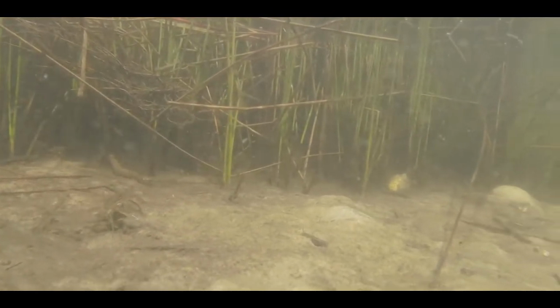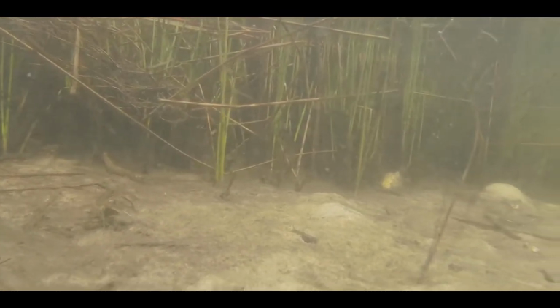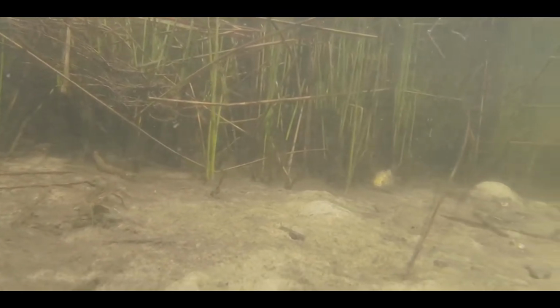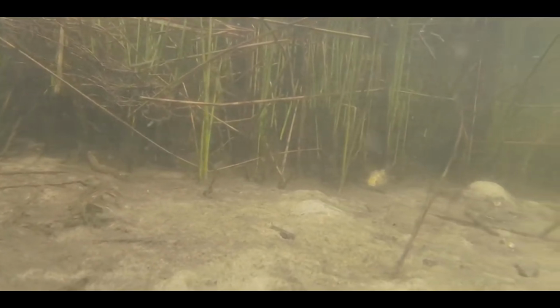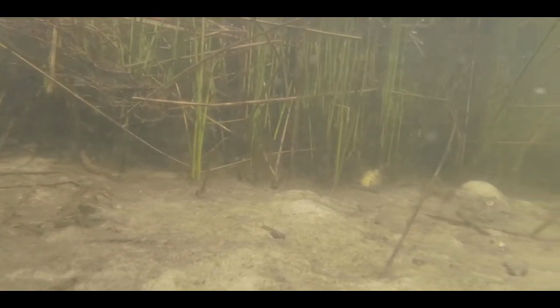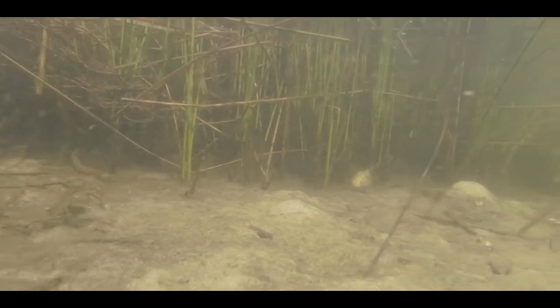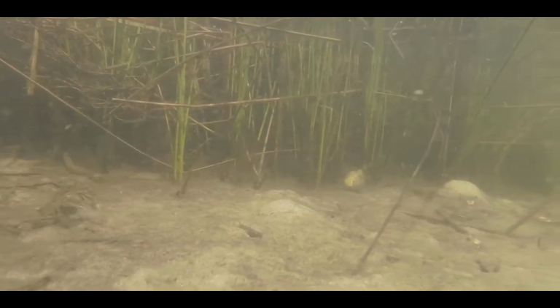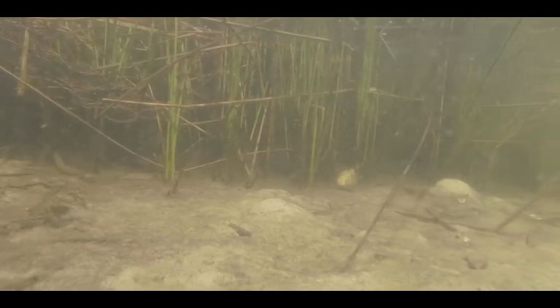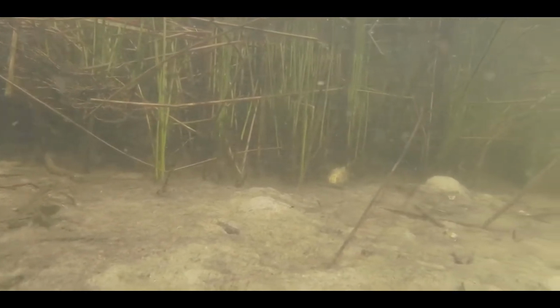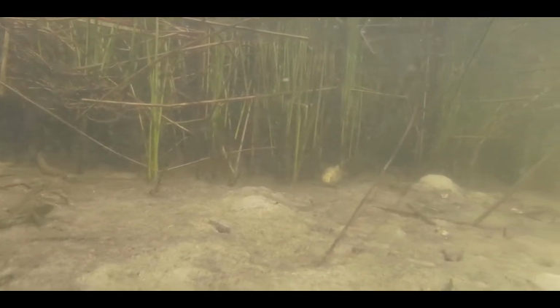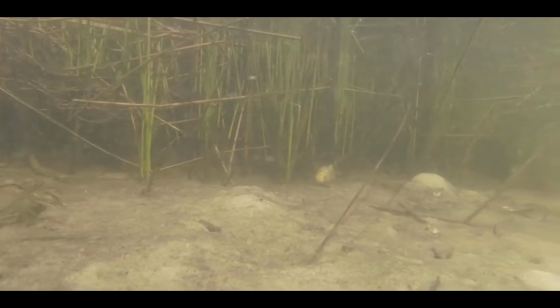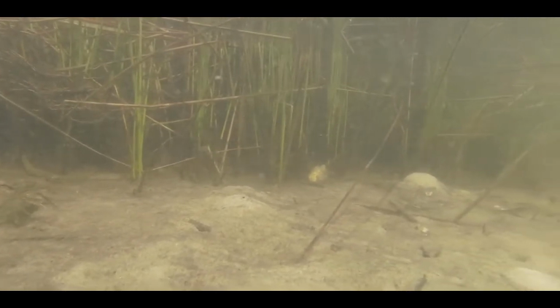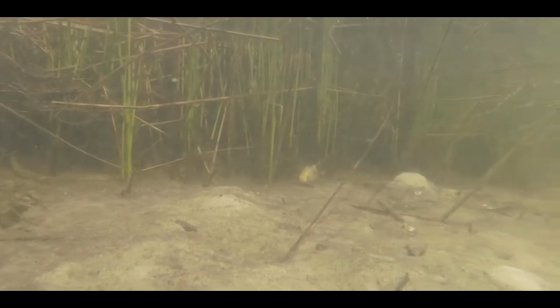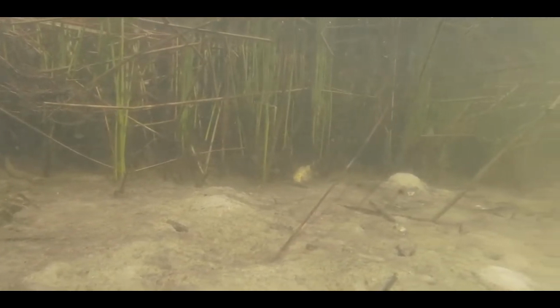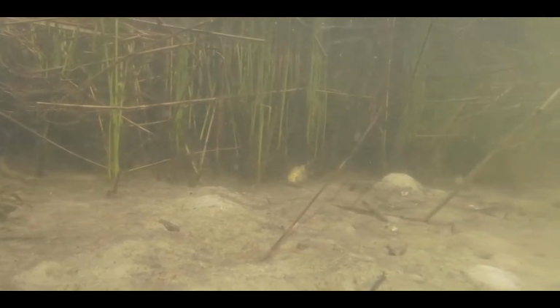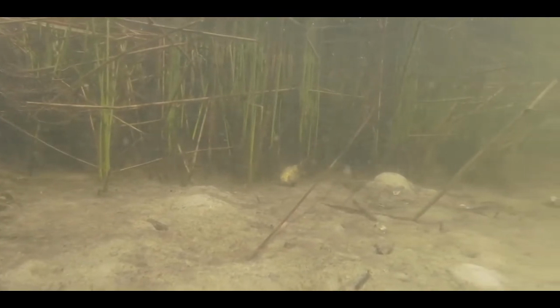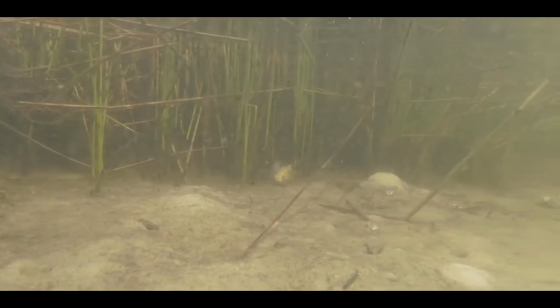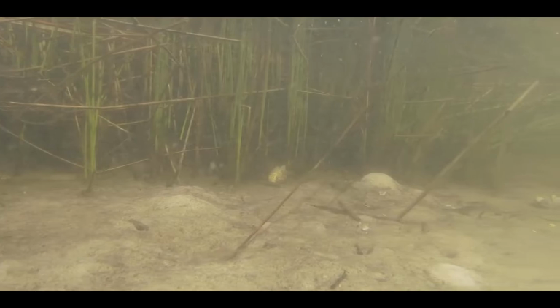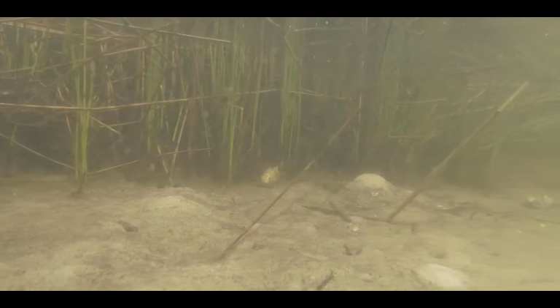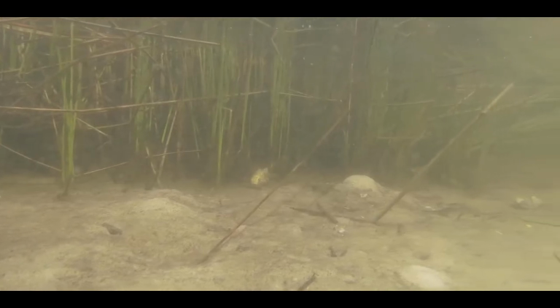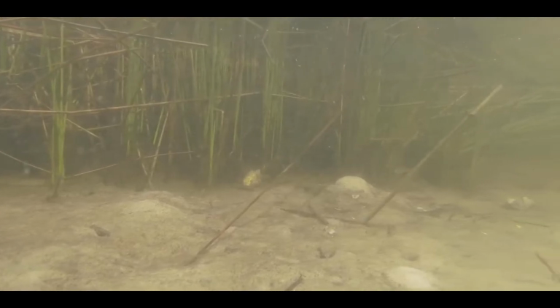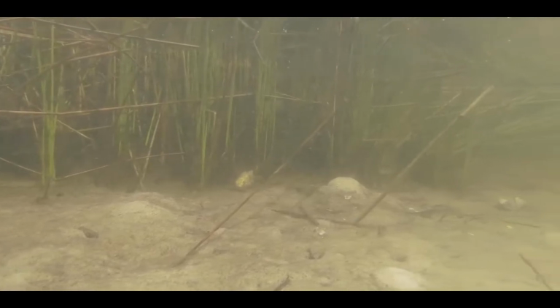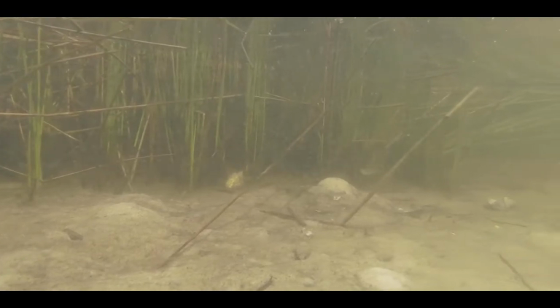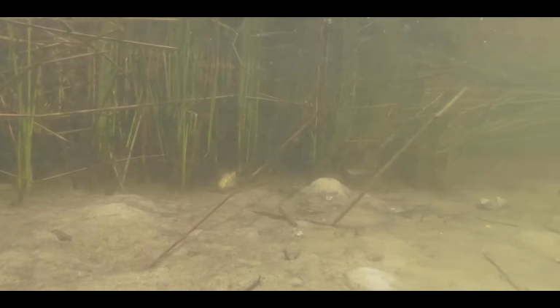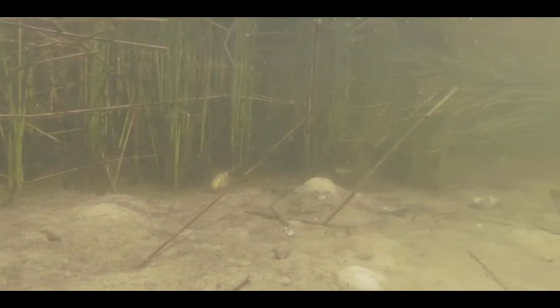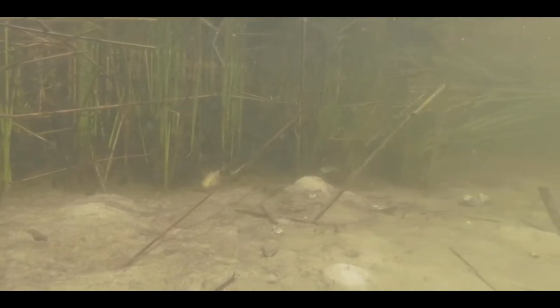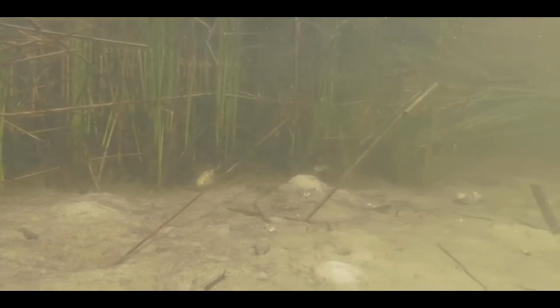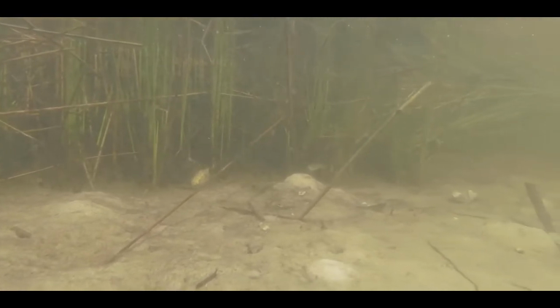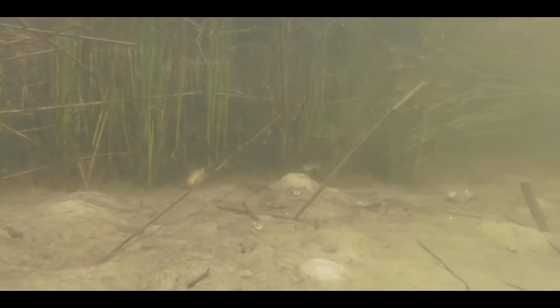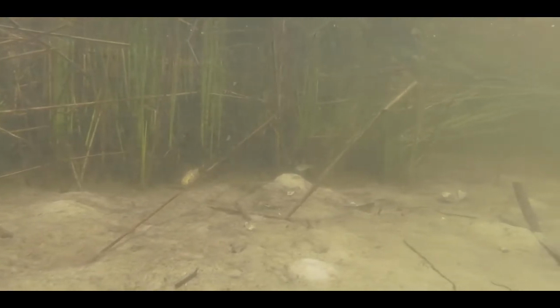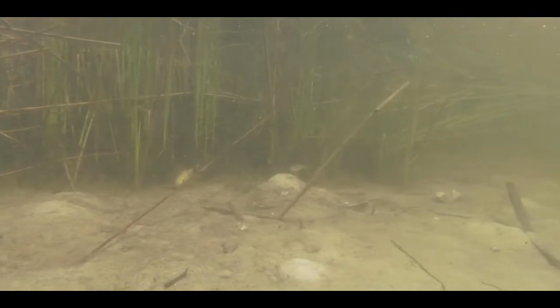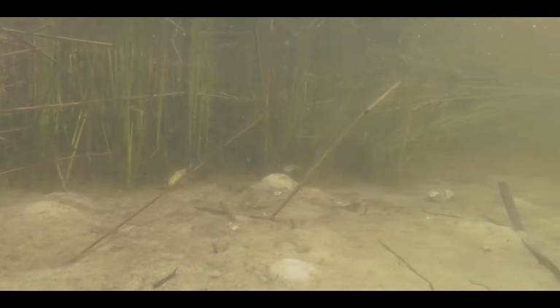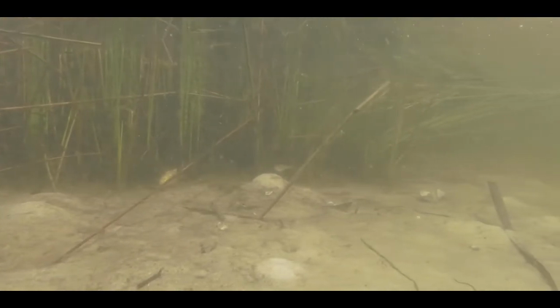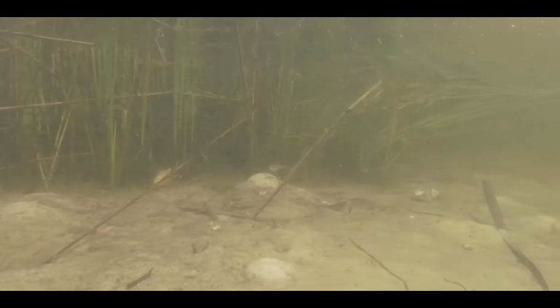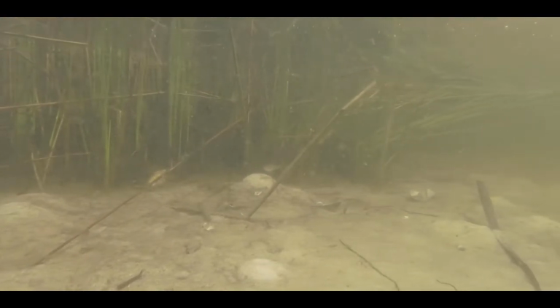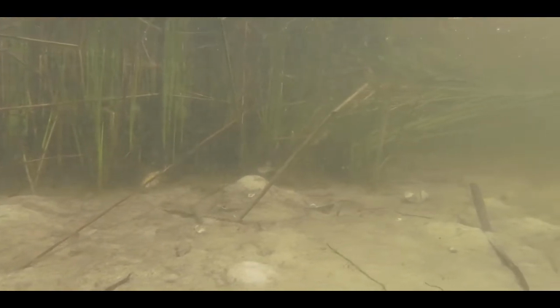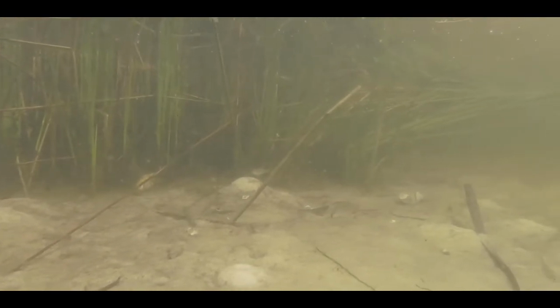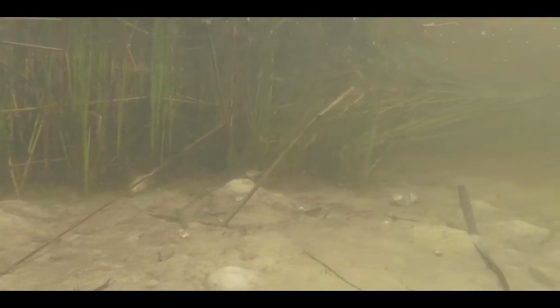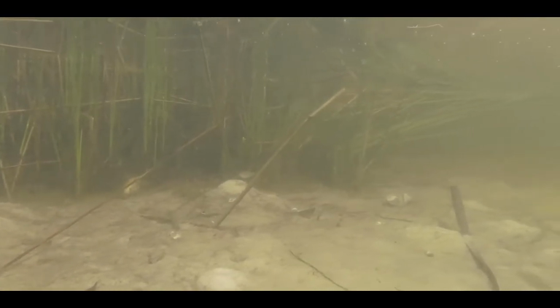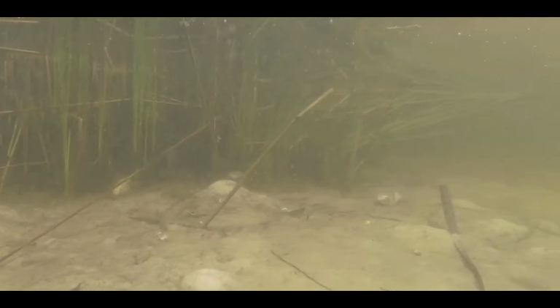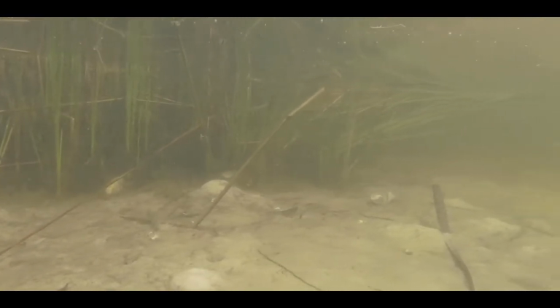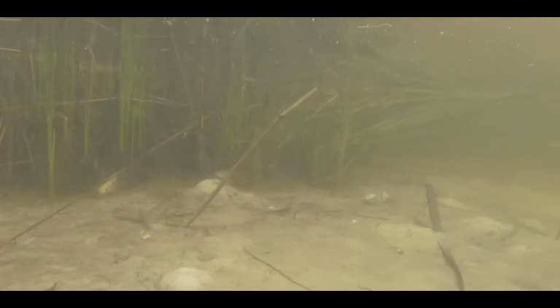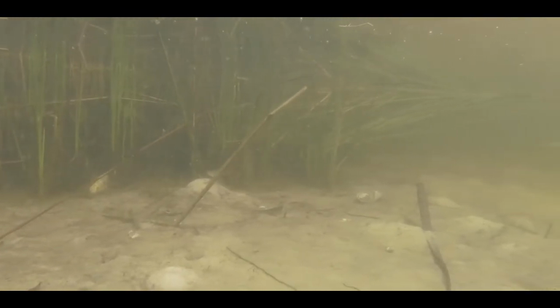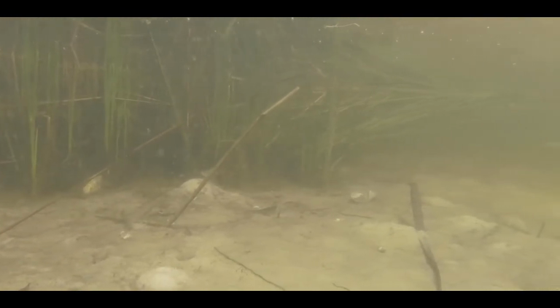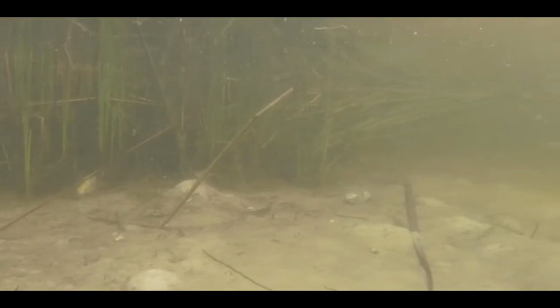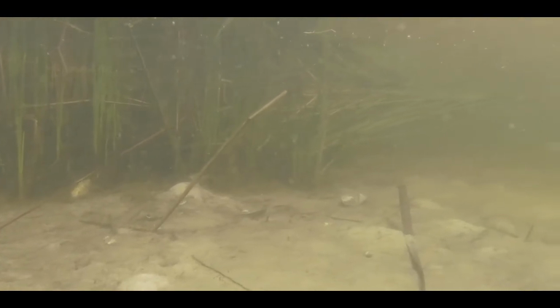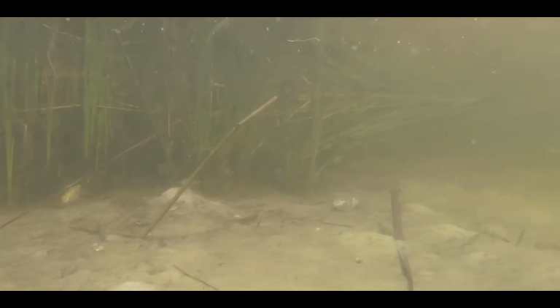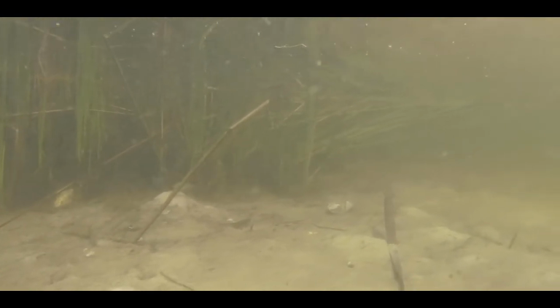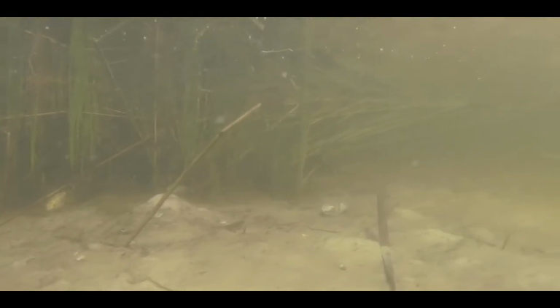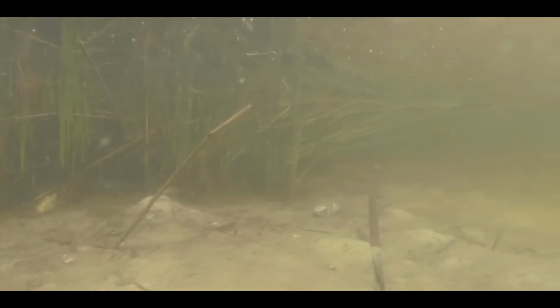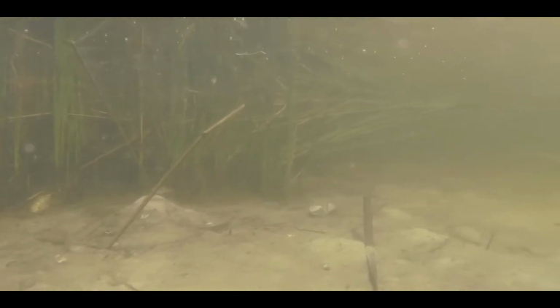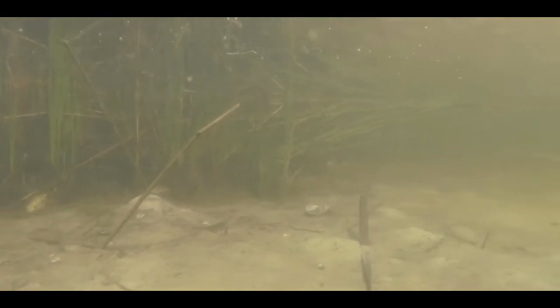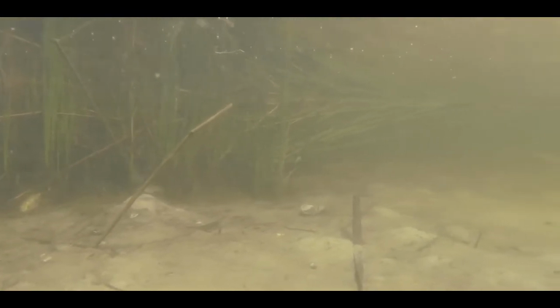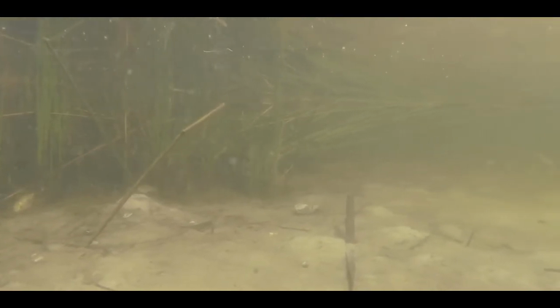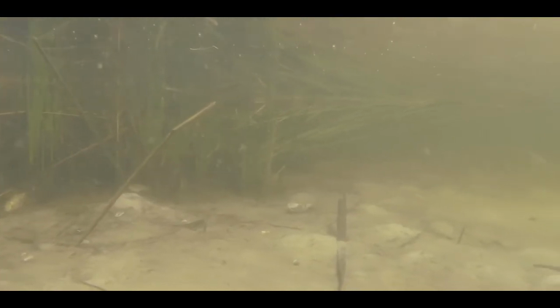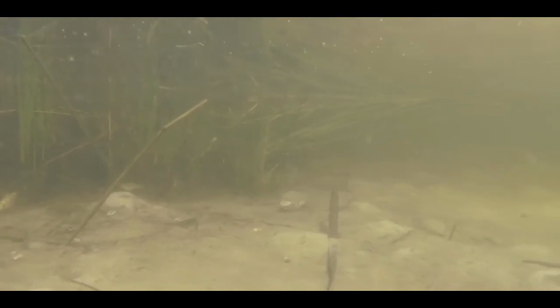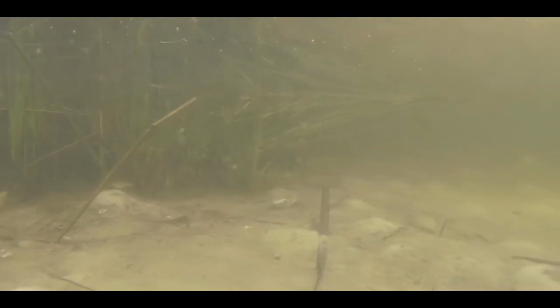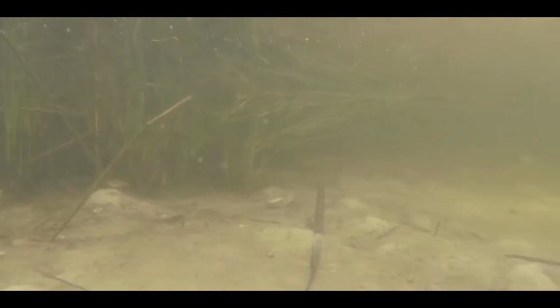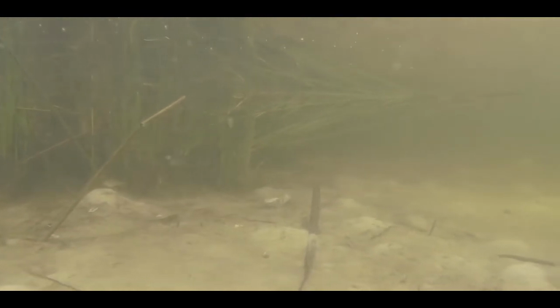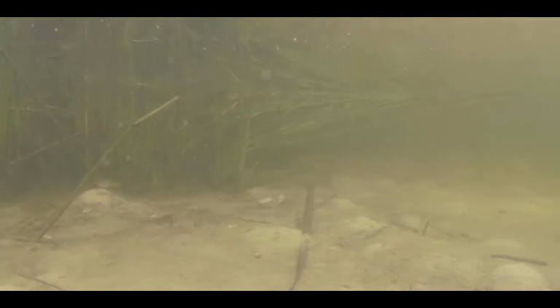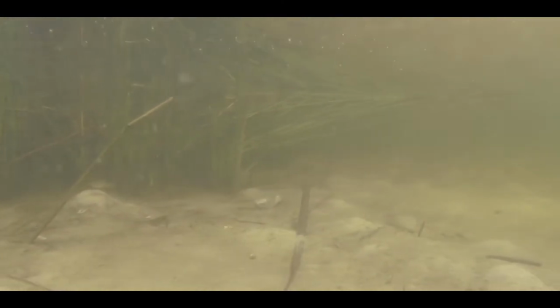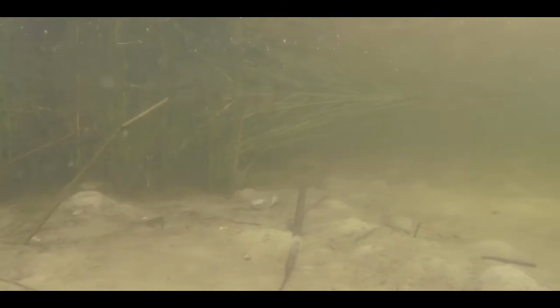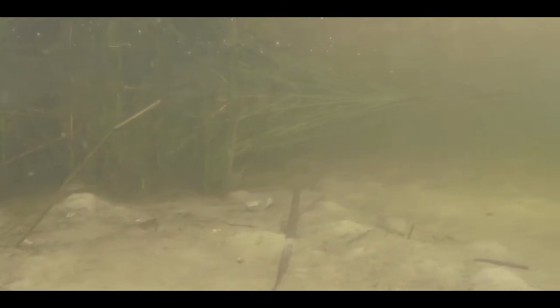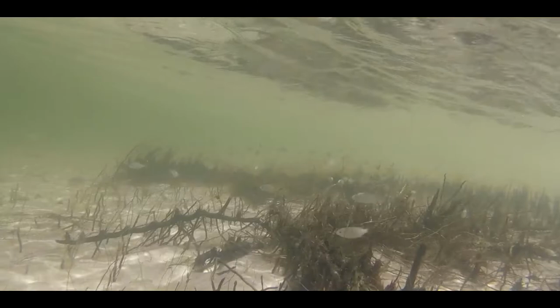So with an abundance of sandy bottoms and seagrass flats, I was really hoping to come across a stingray on this trip.